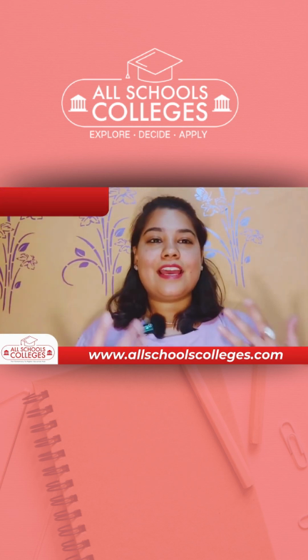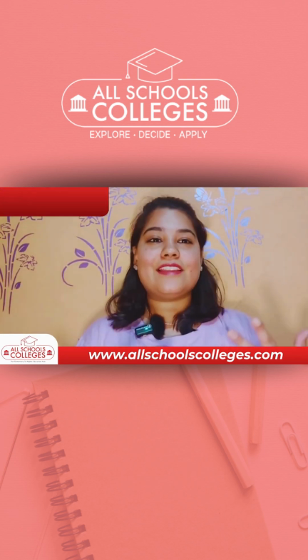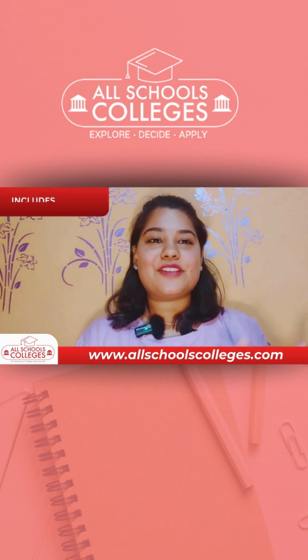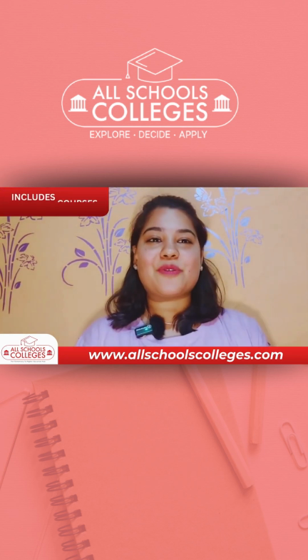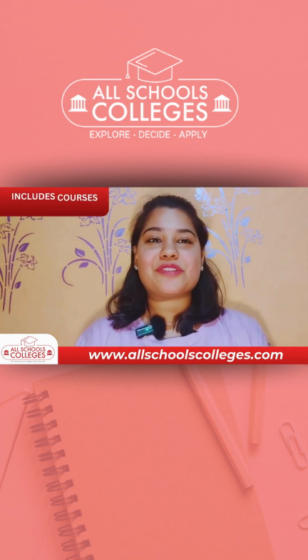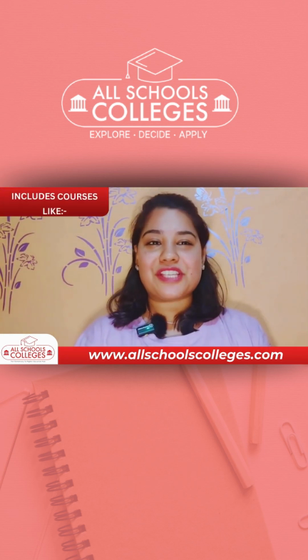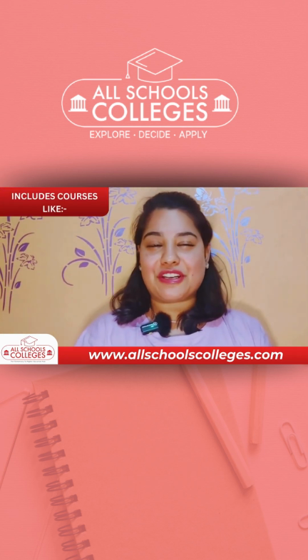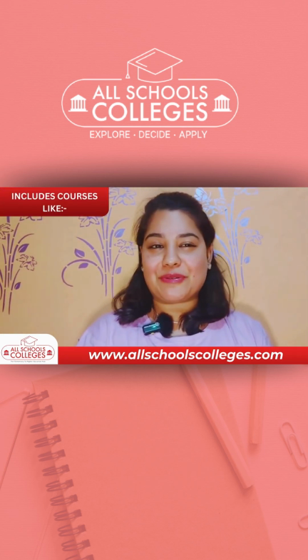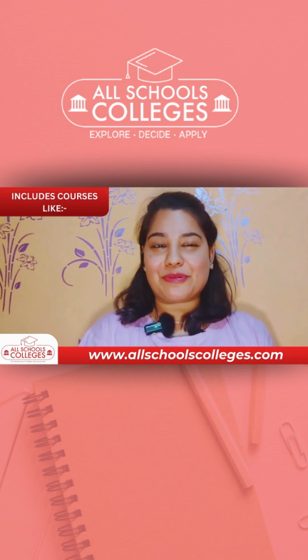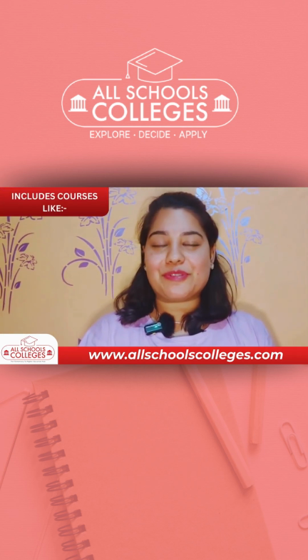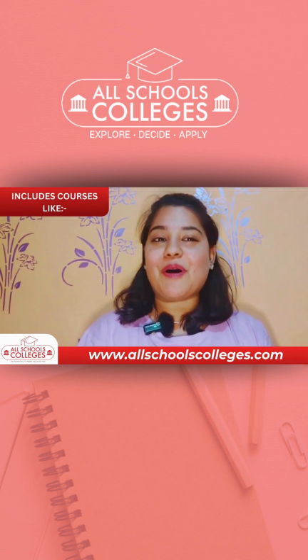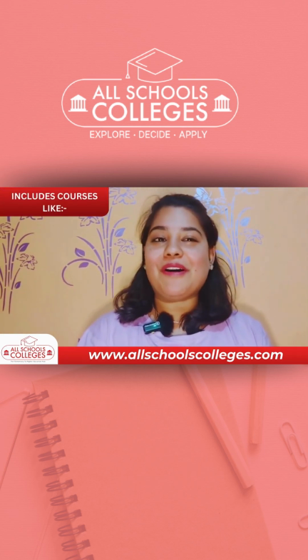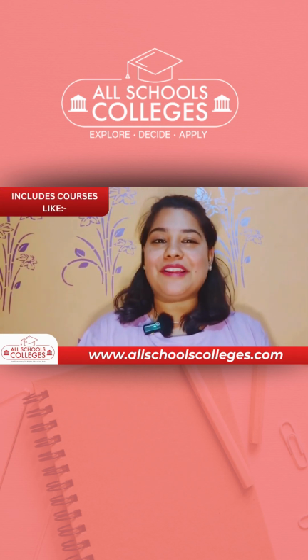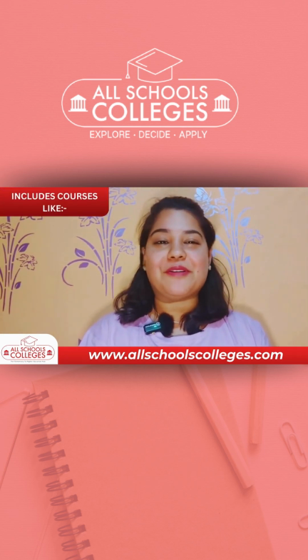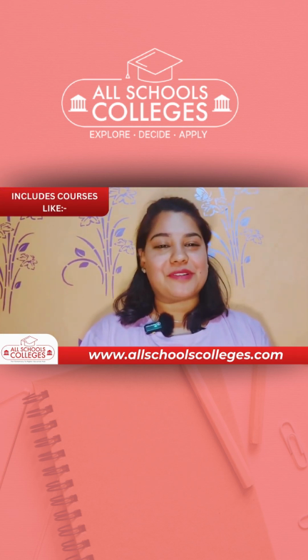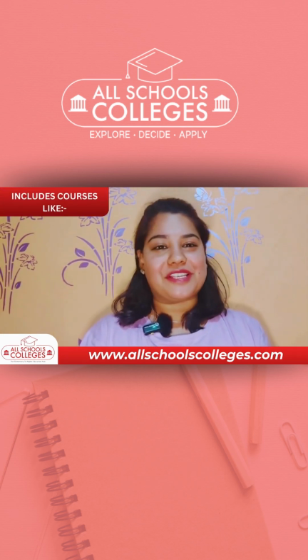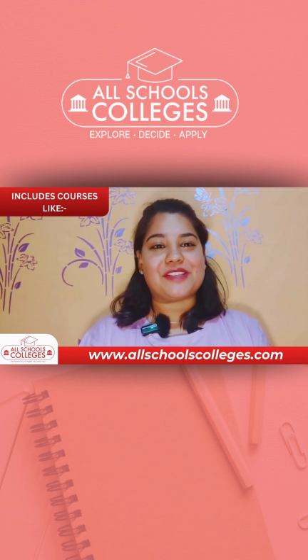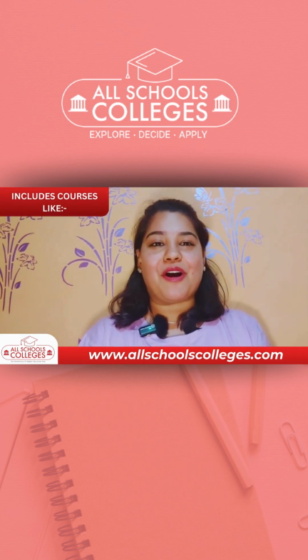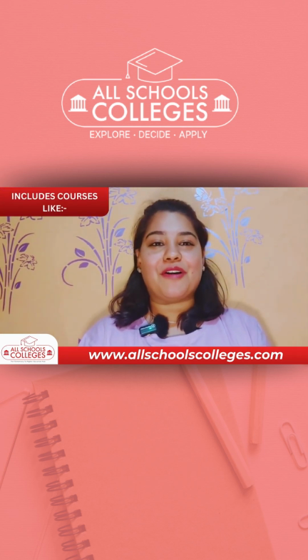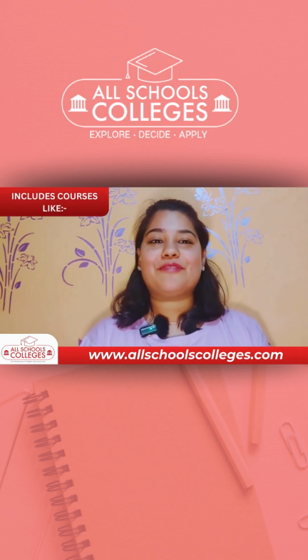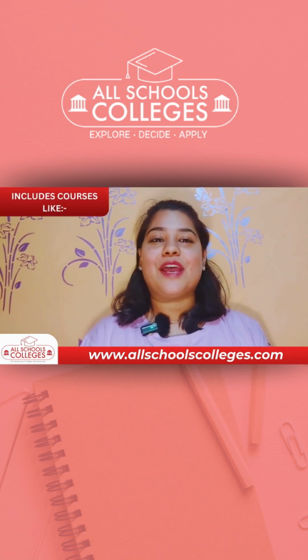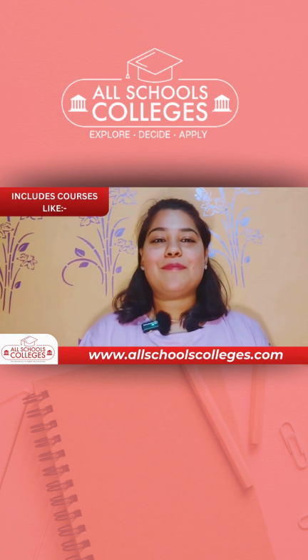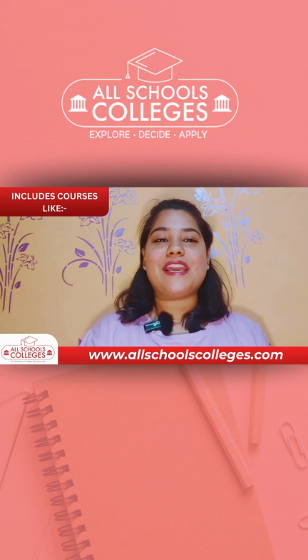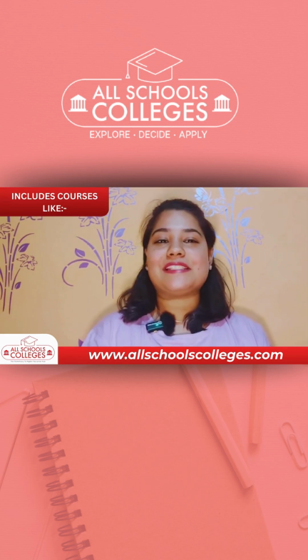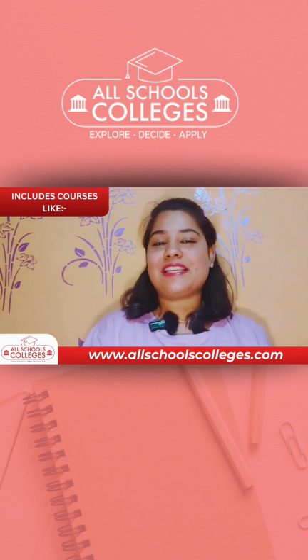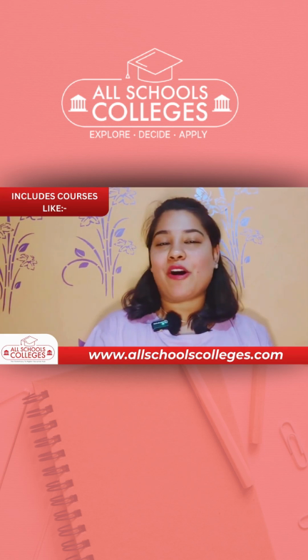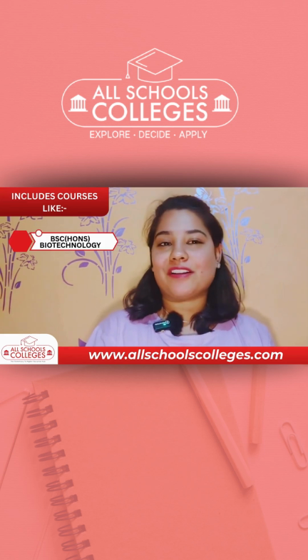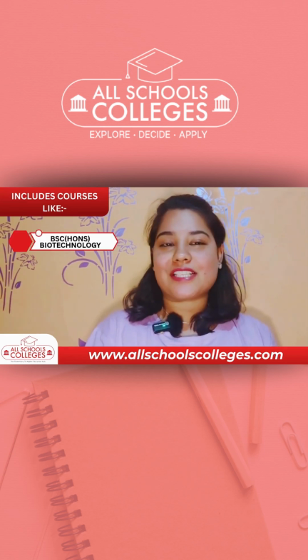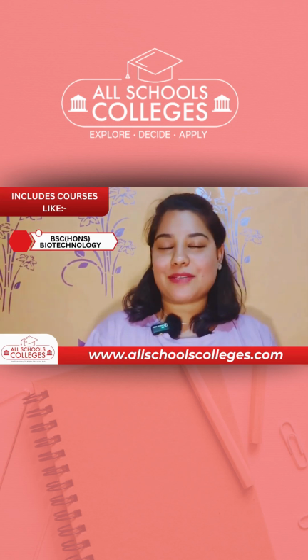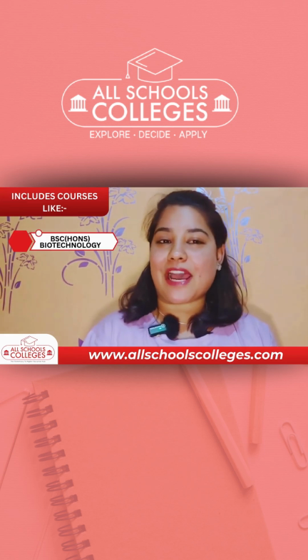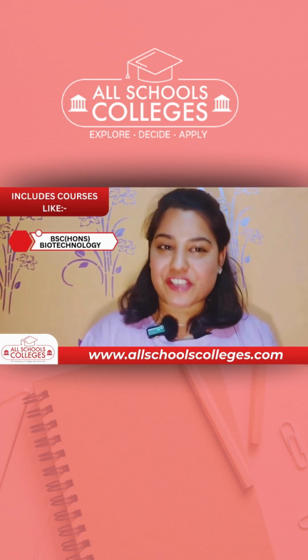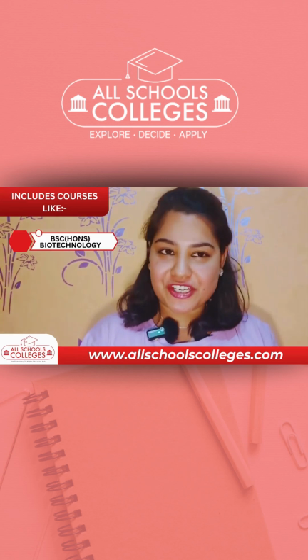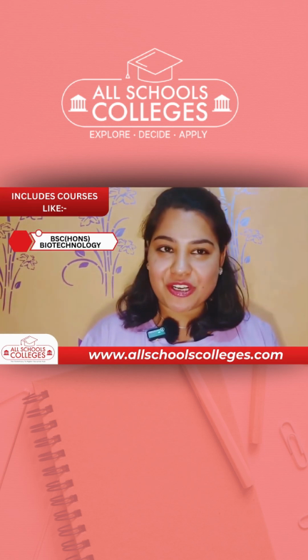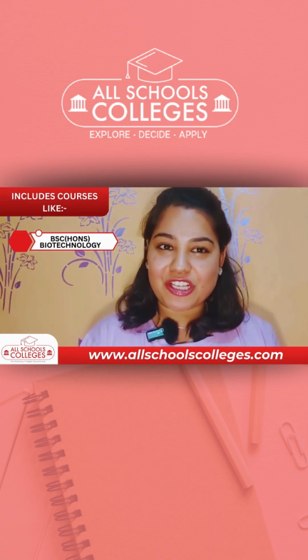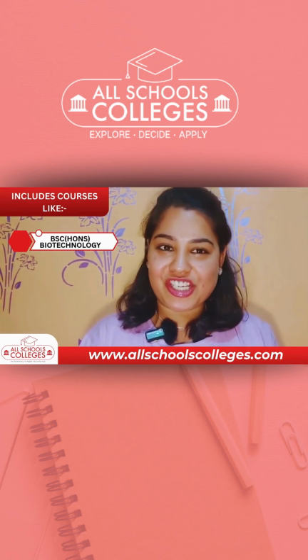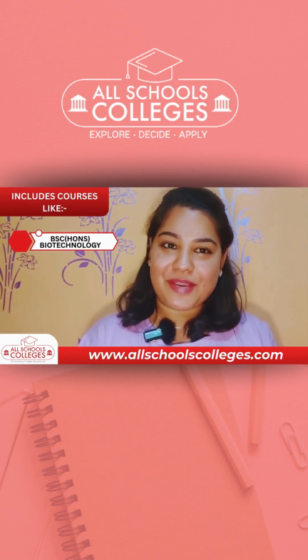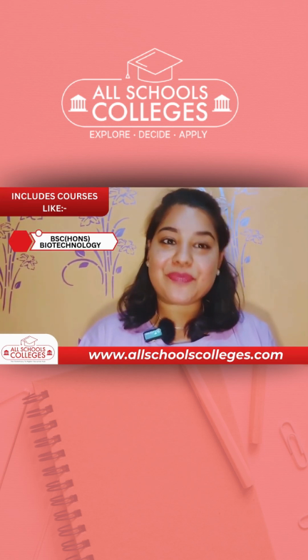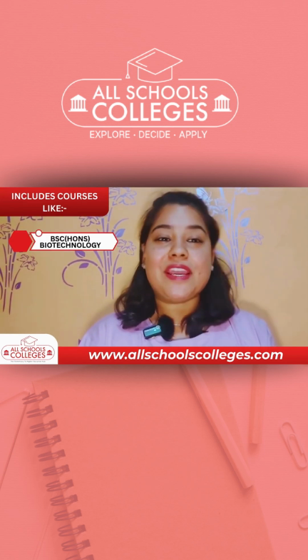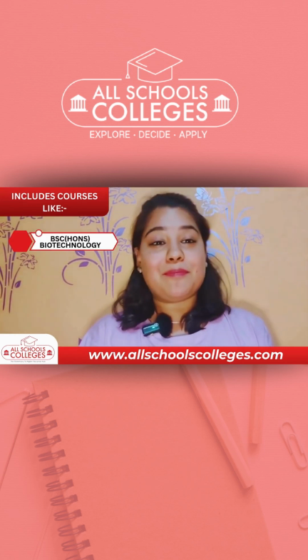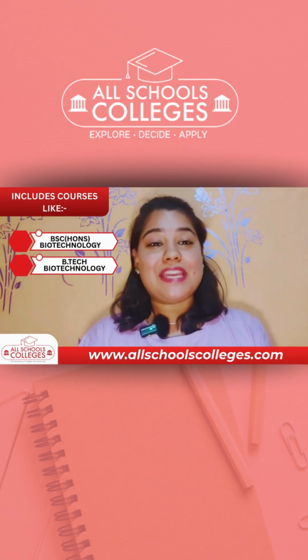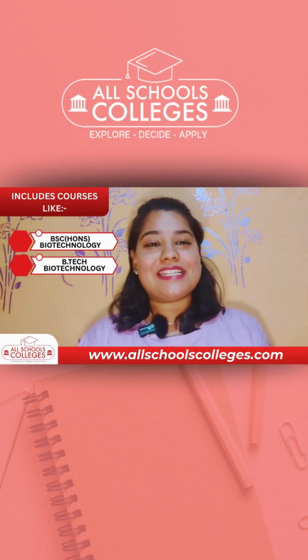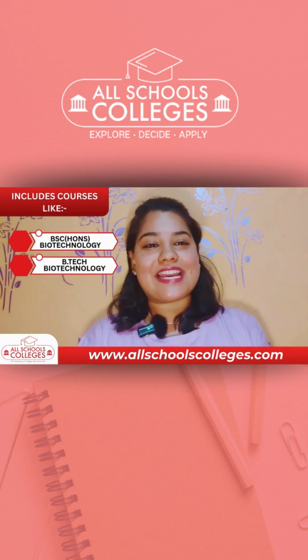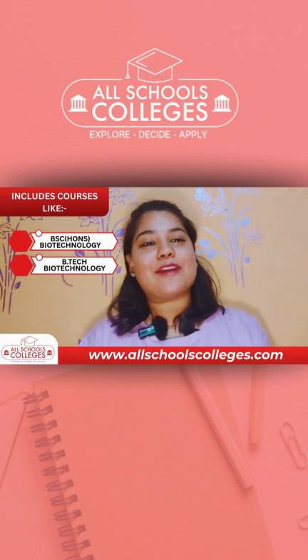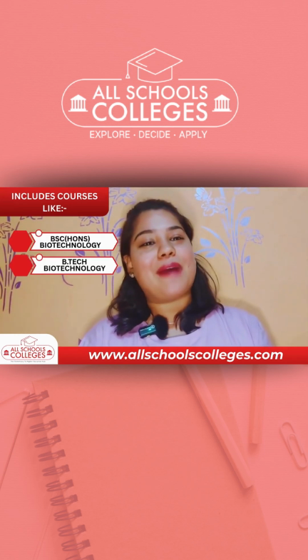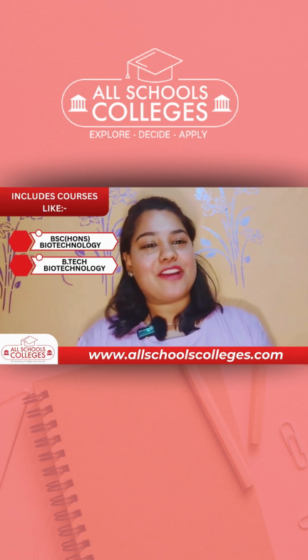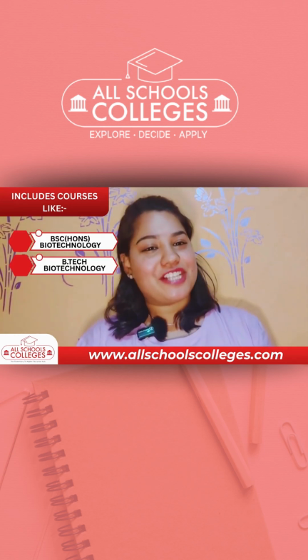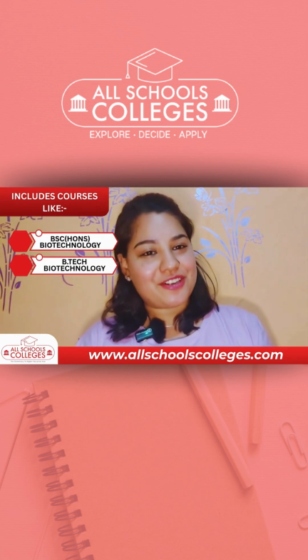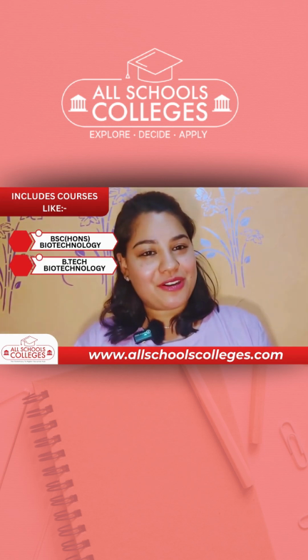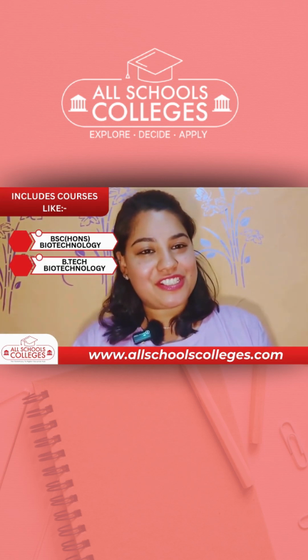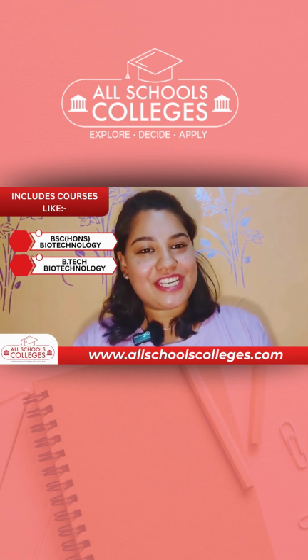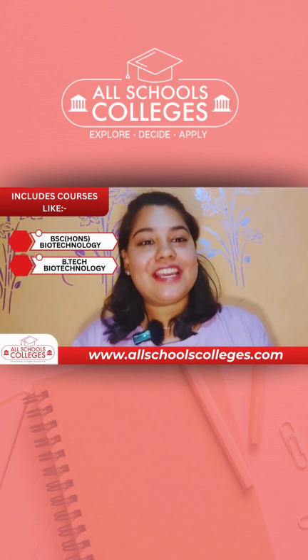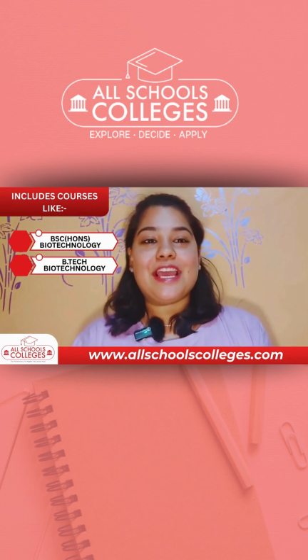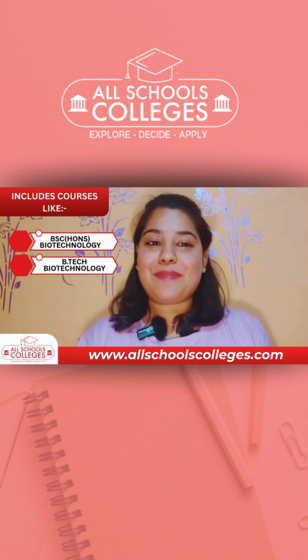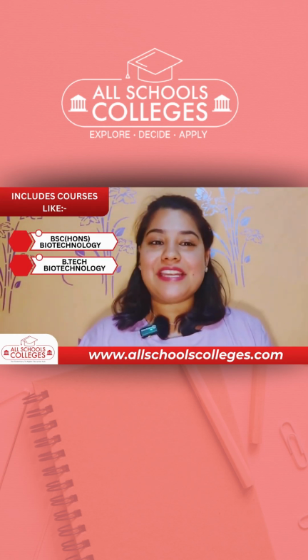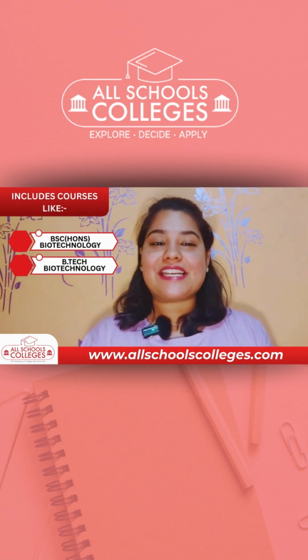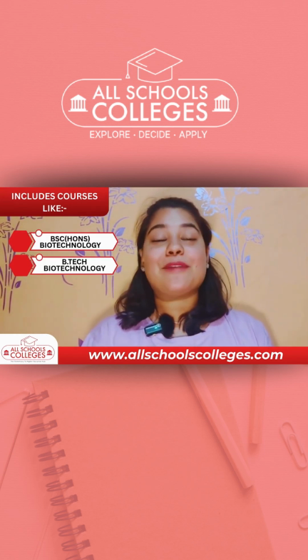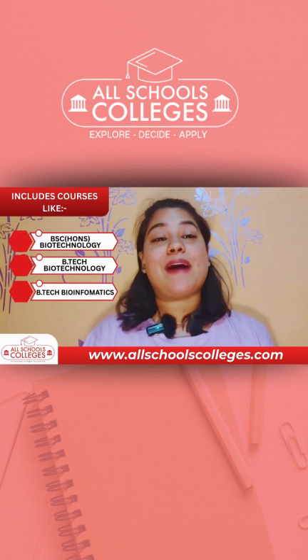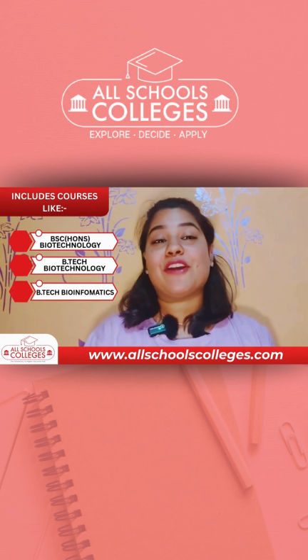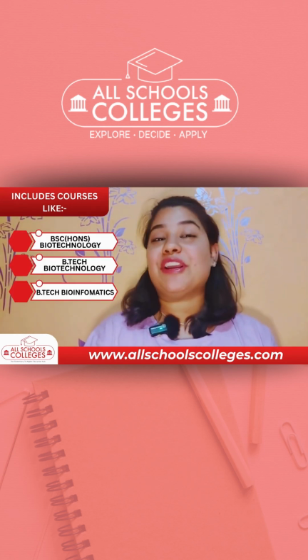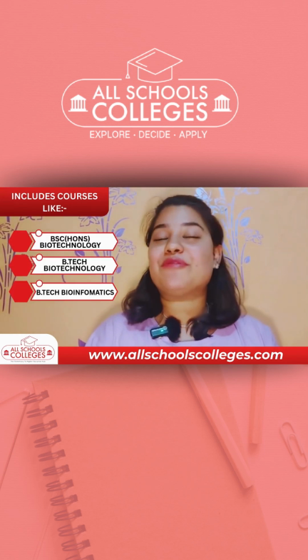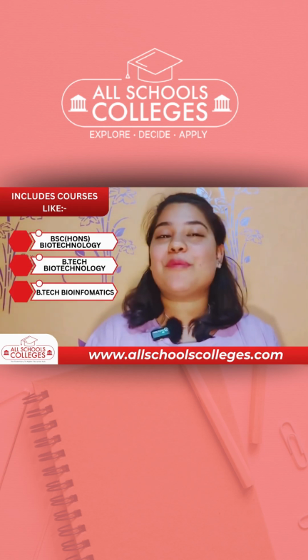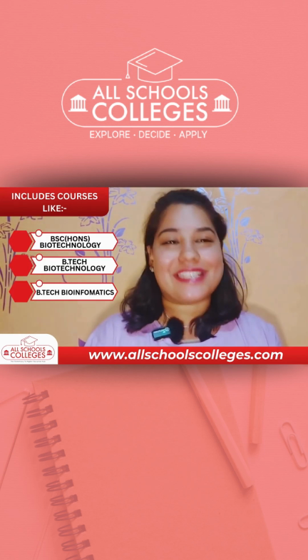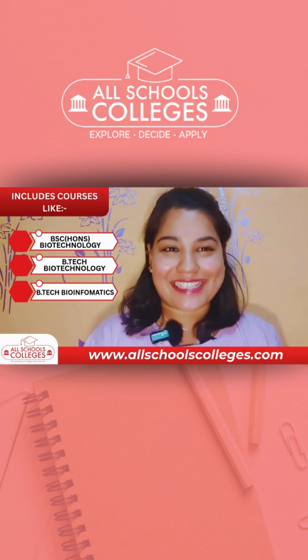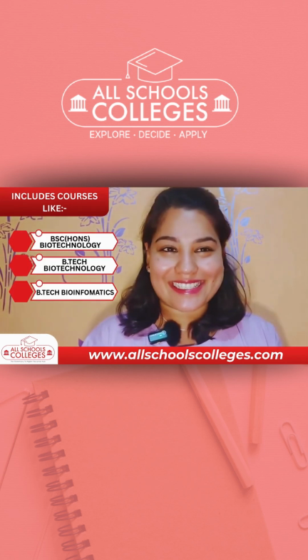The courses offered include BSc Honours in Biotechnology, B.Tech Biotechnology, and B.Tech Bioinformatics.